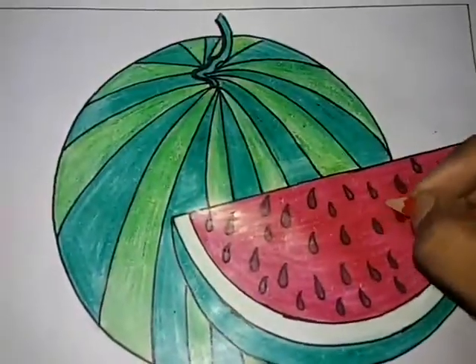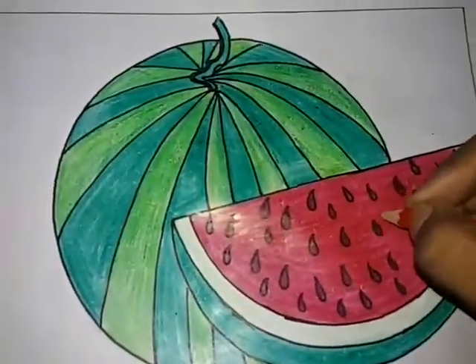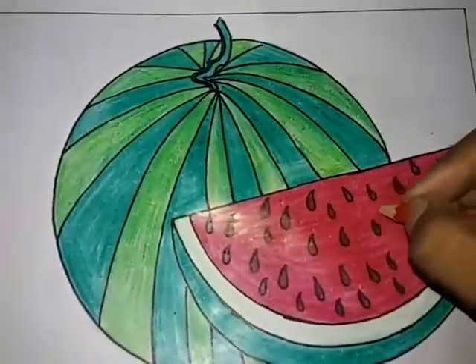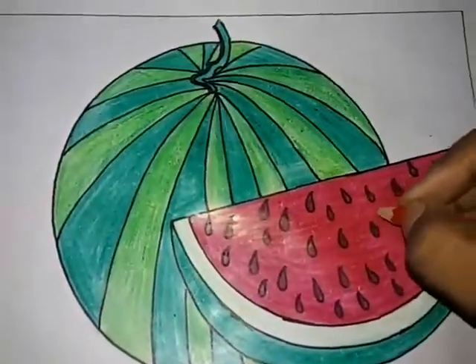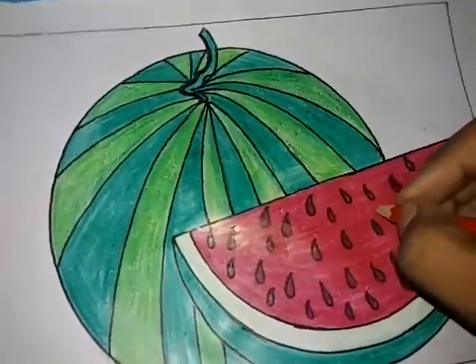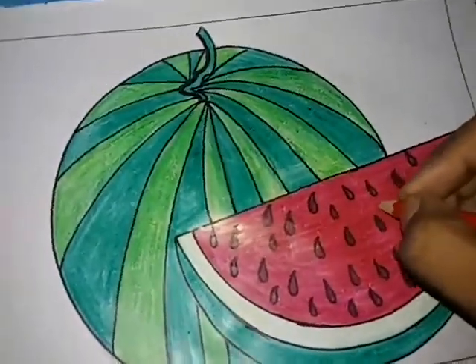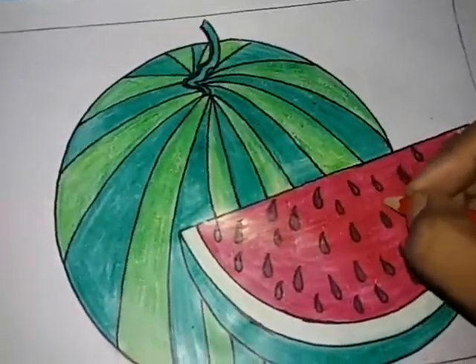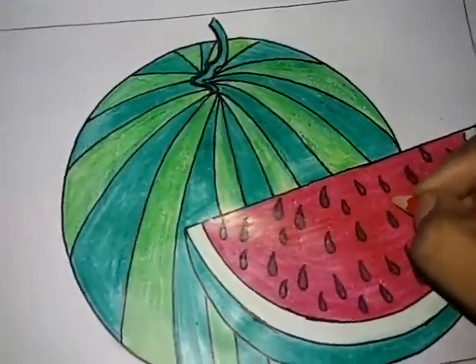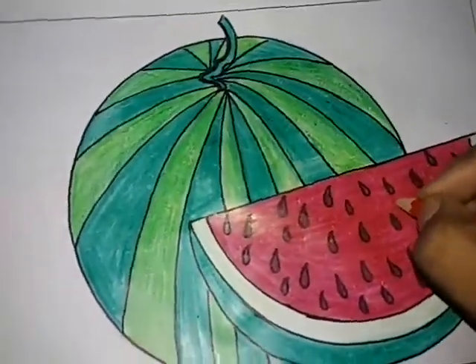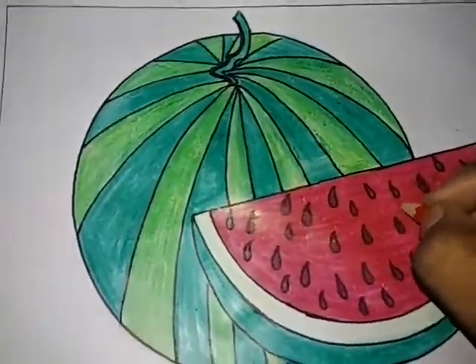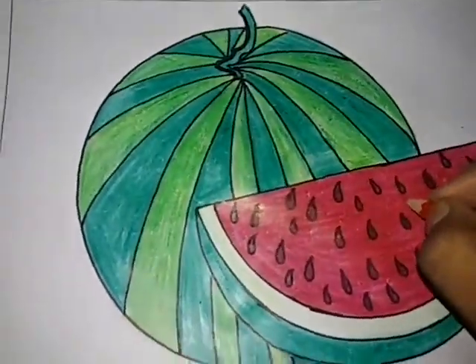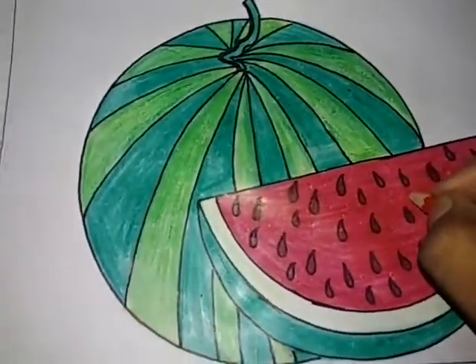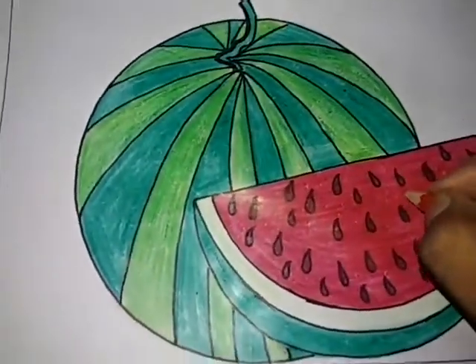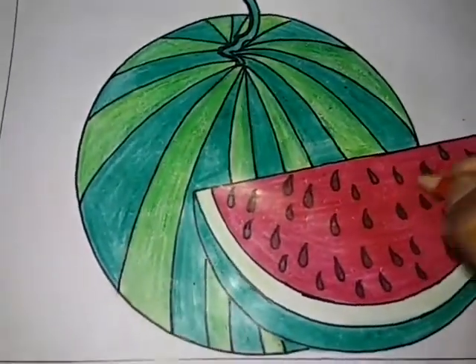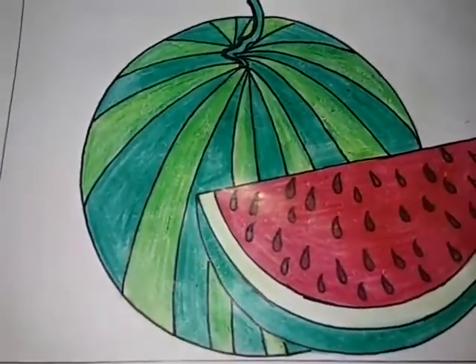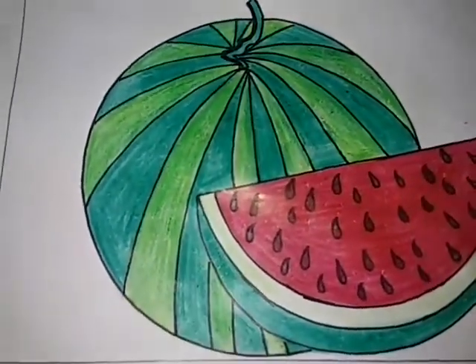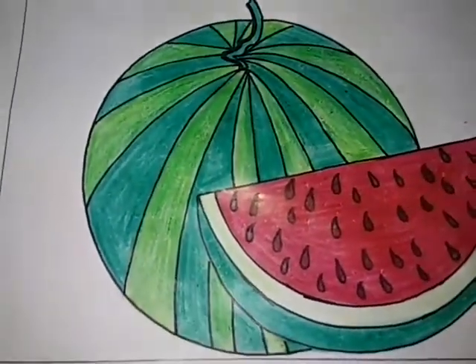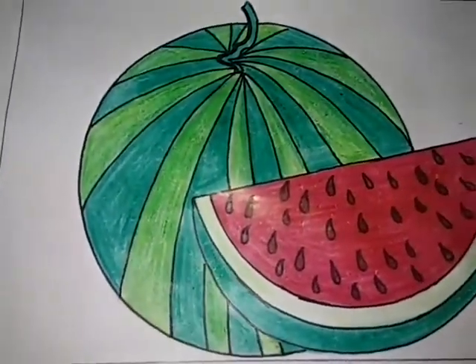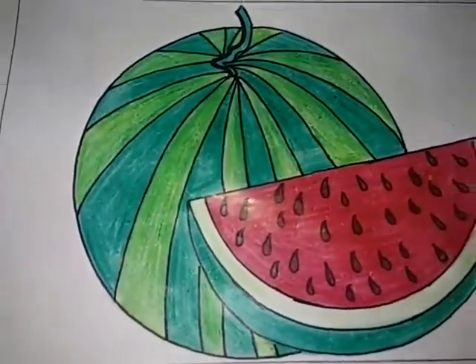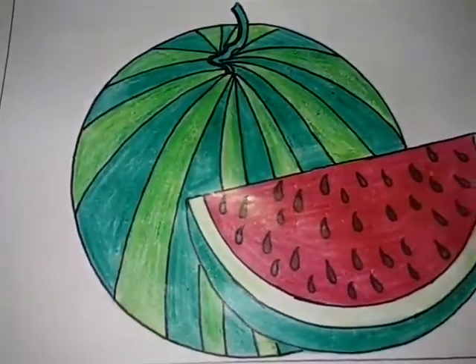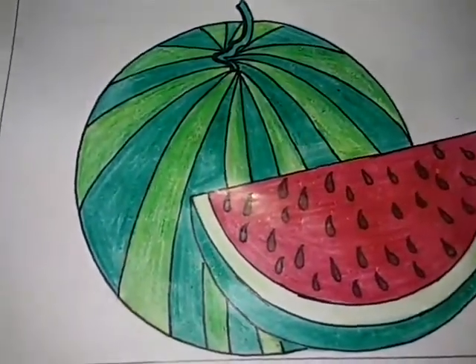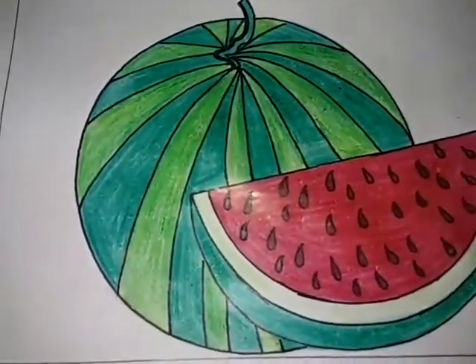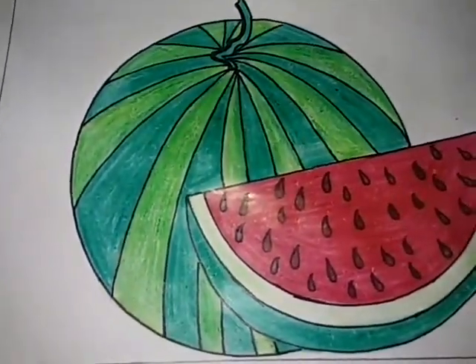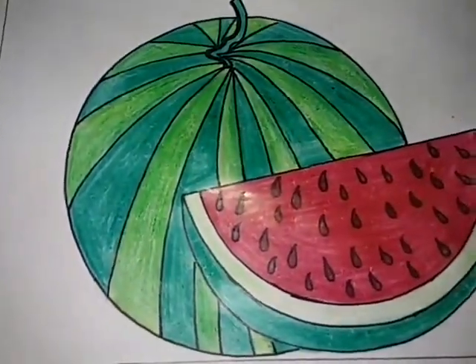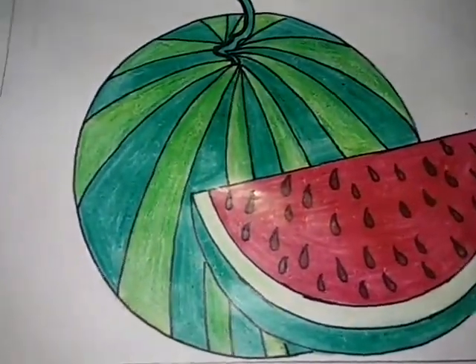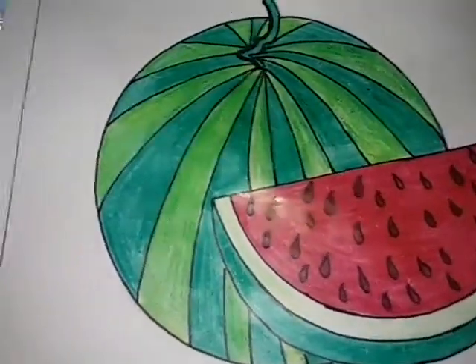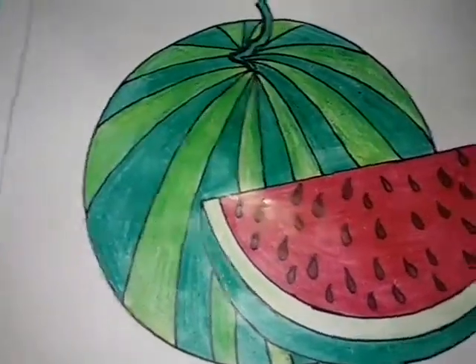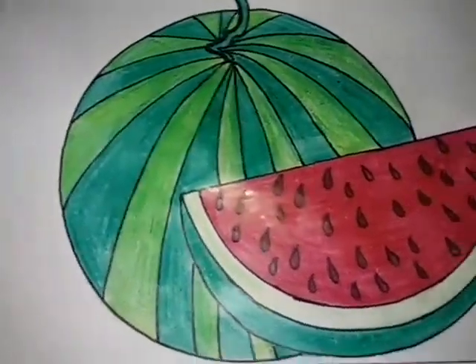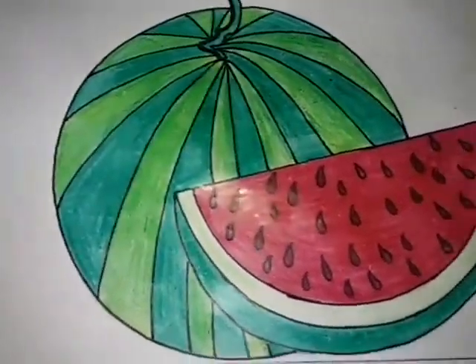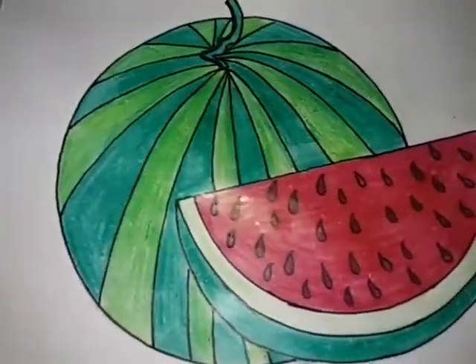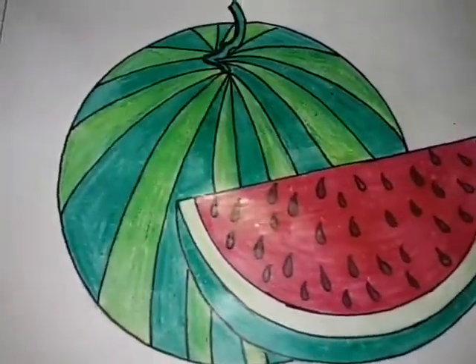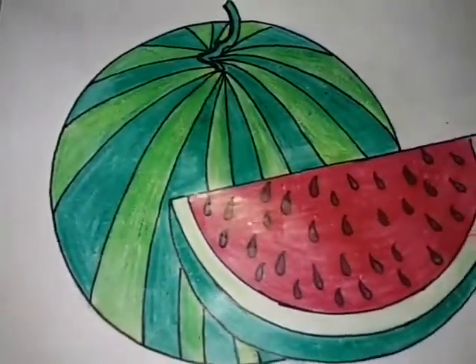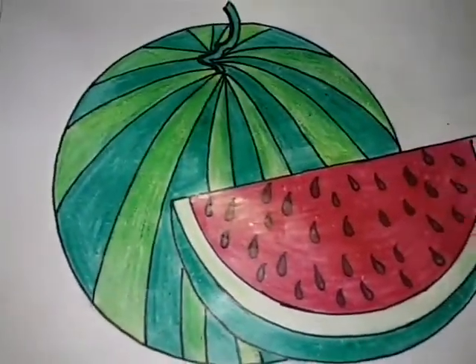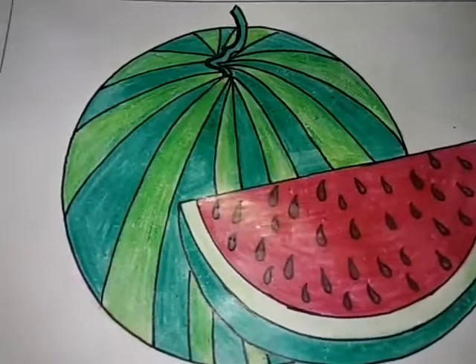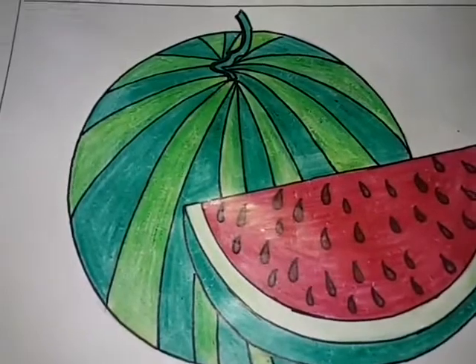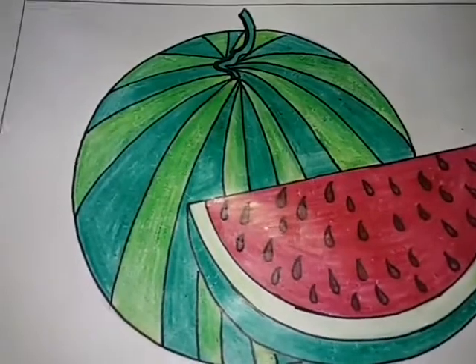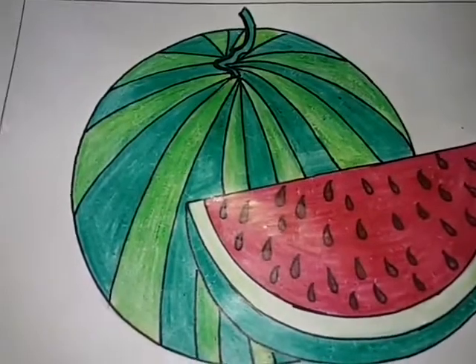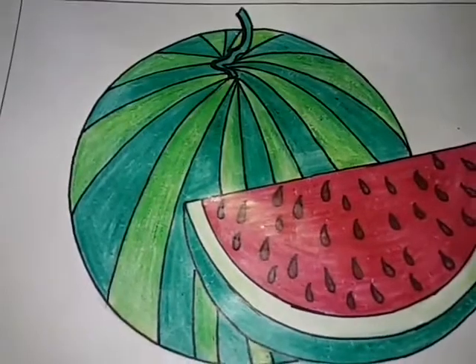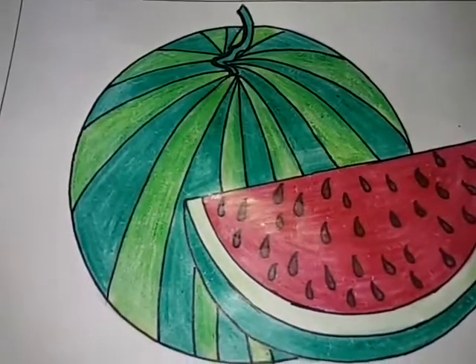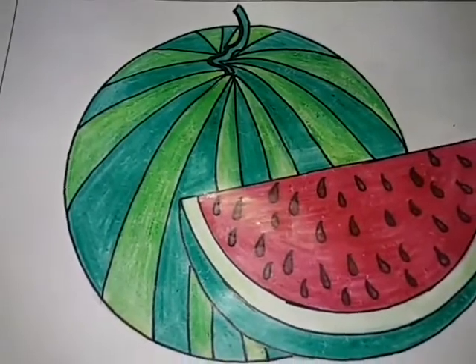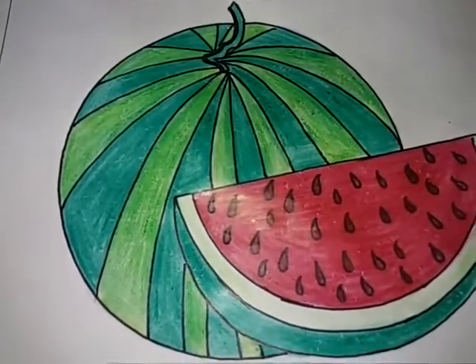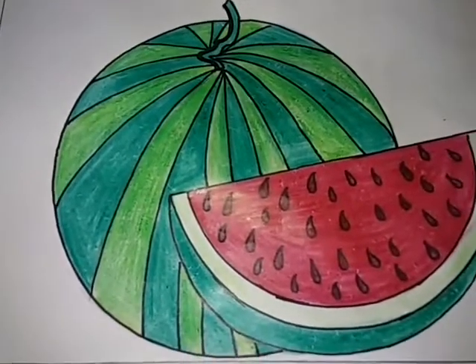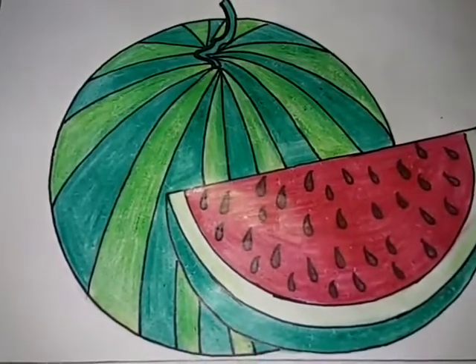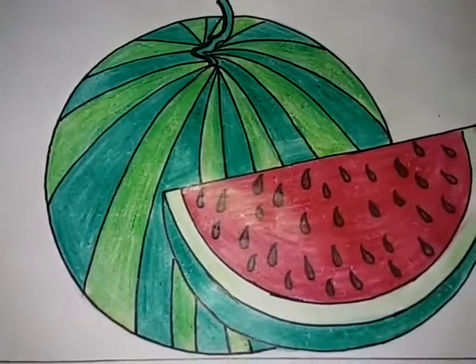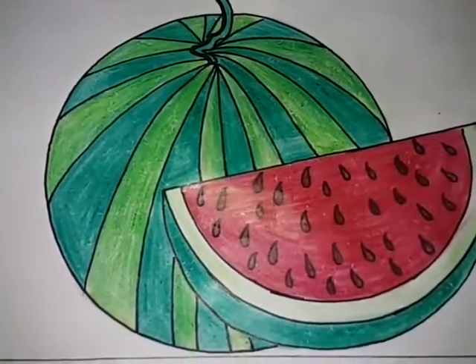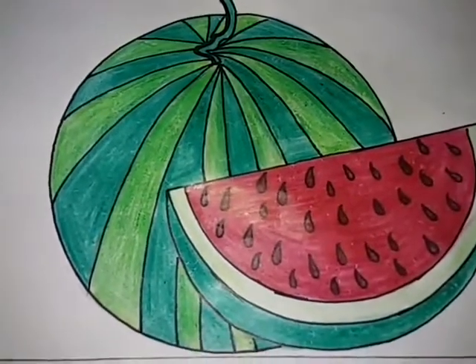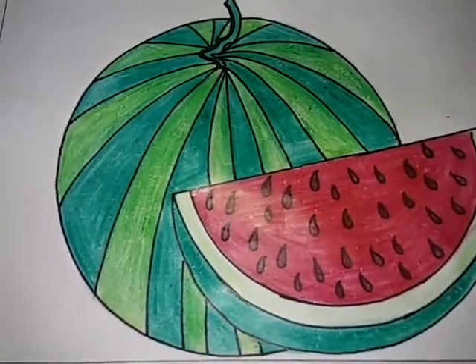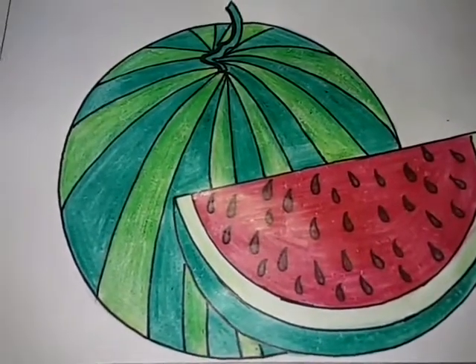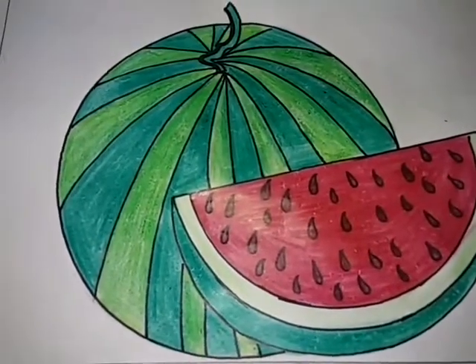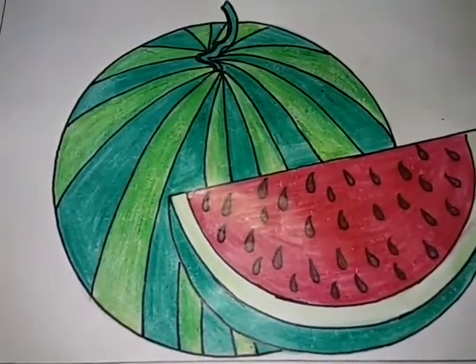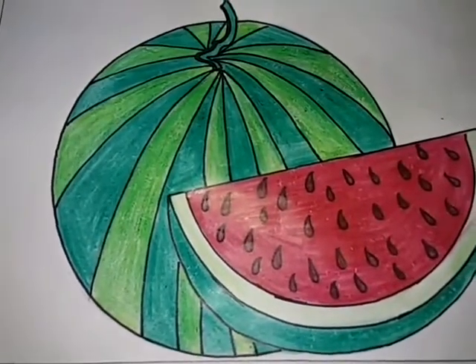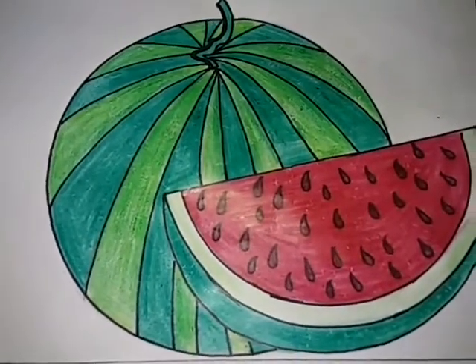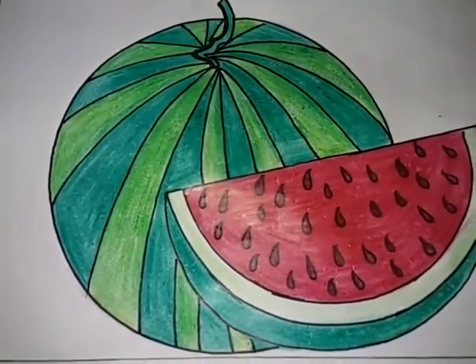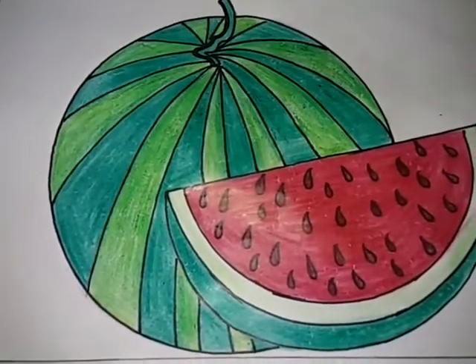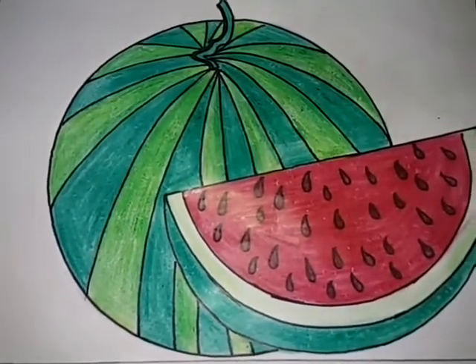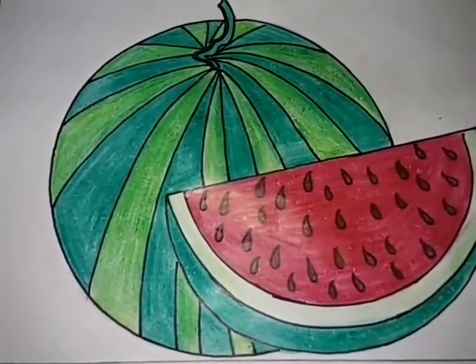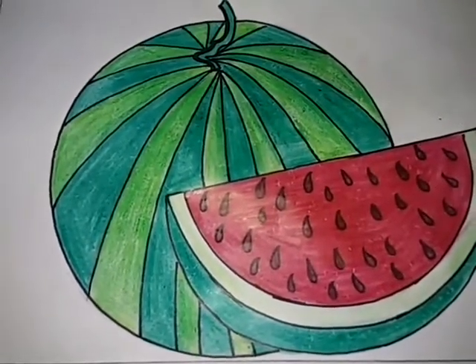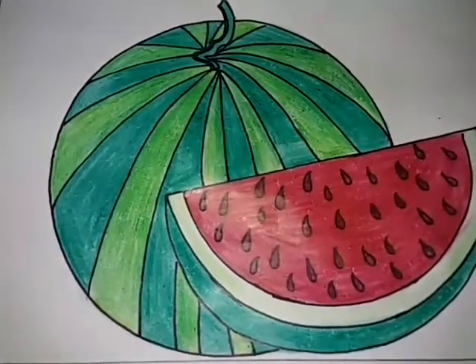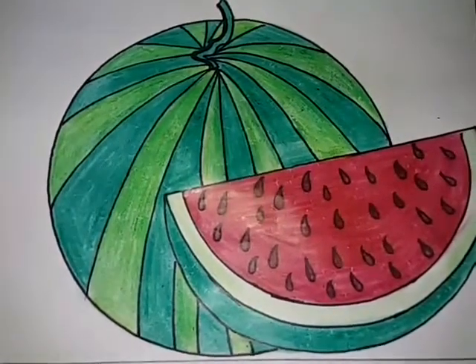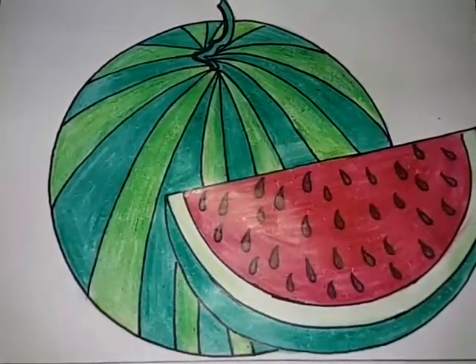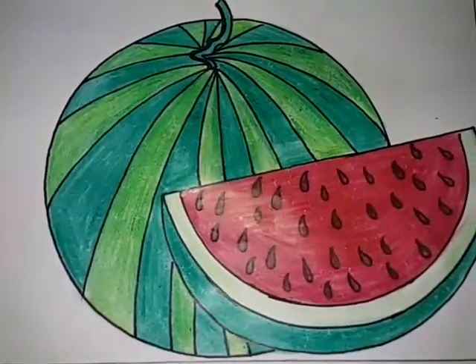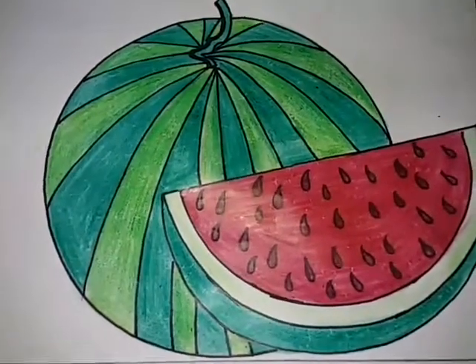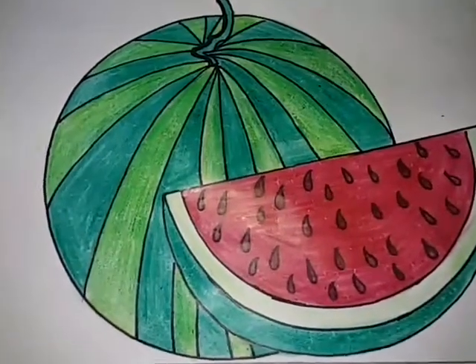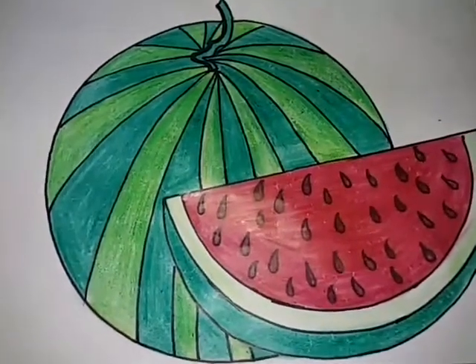Watermelon complete! Please like, share, and subscribe. Thank you!